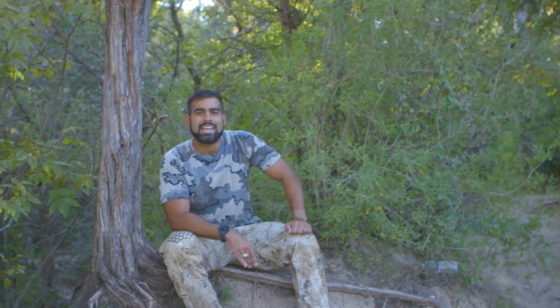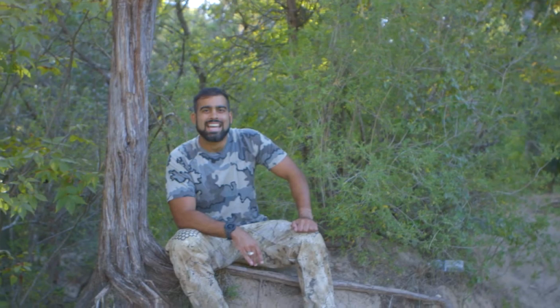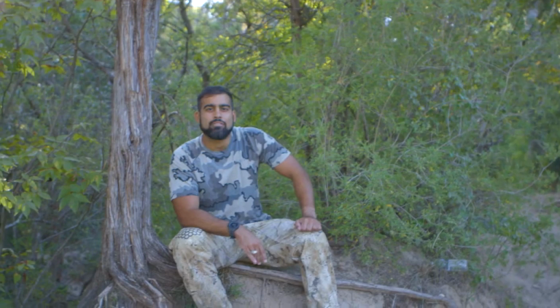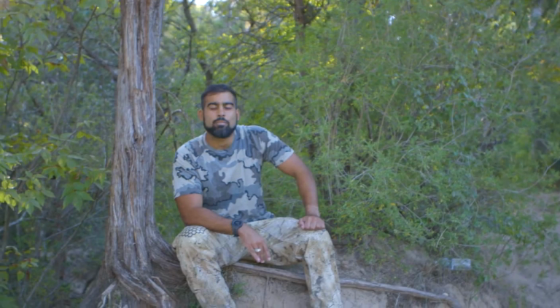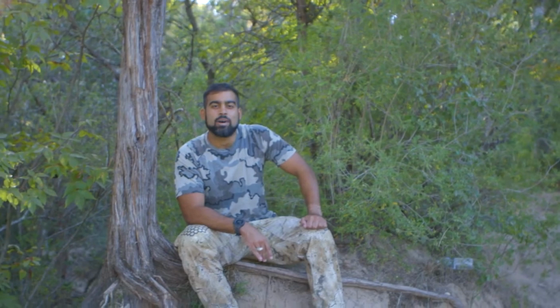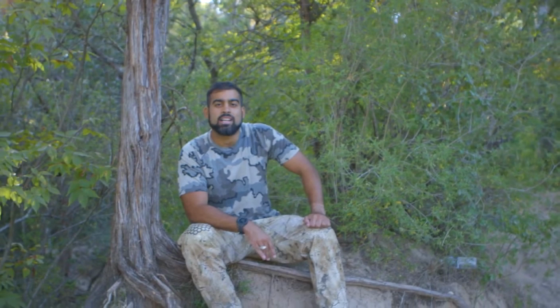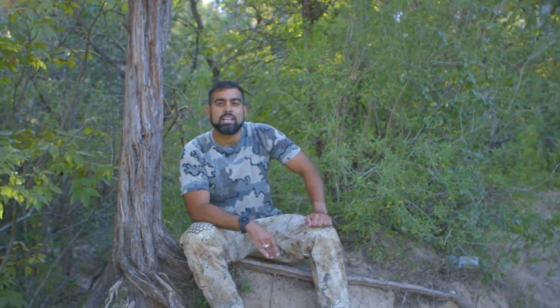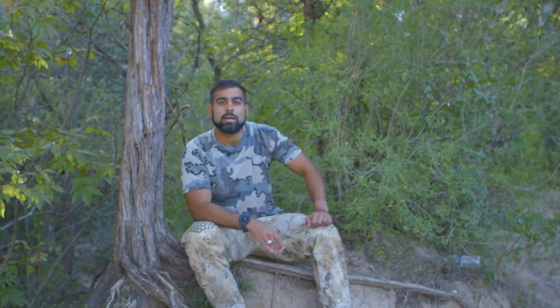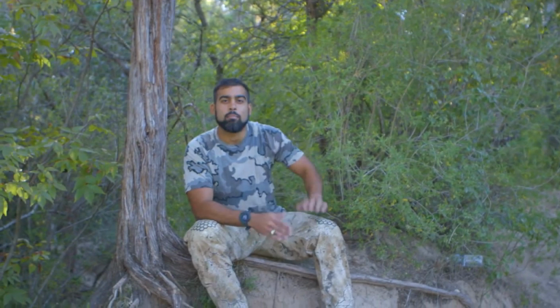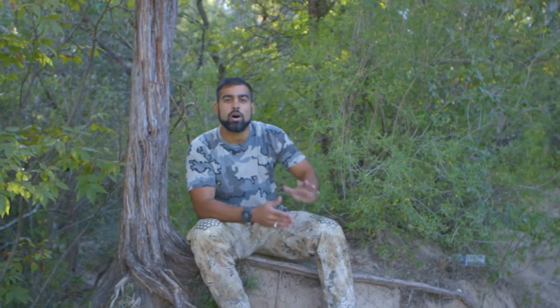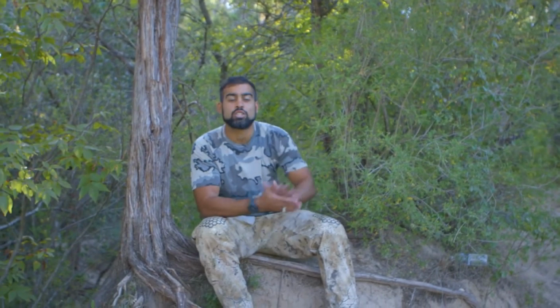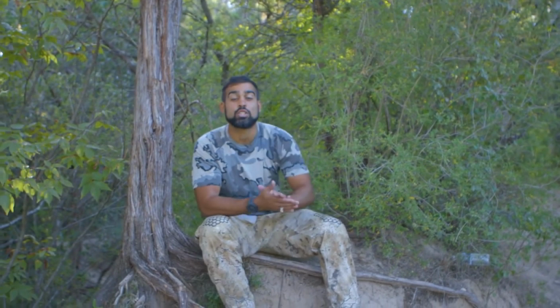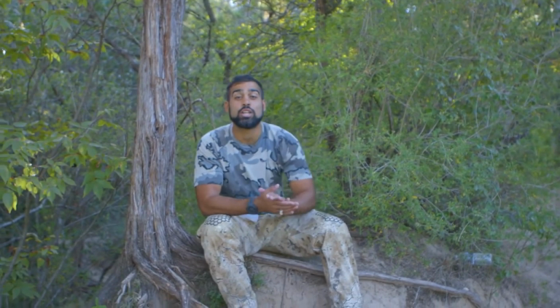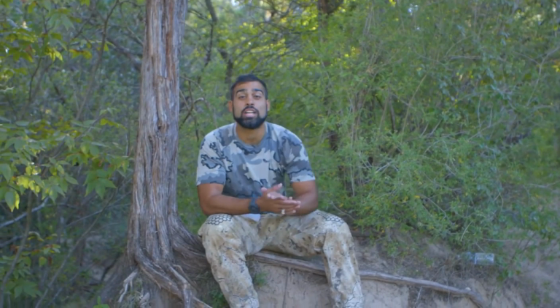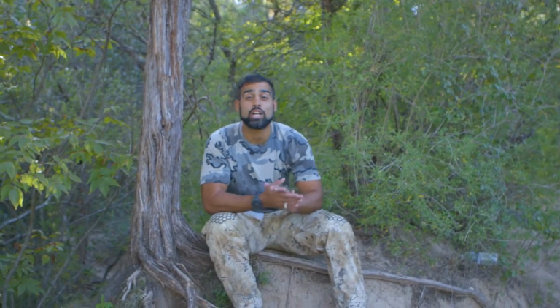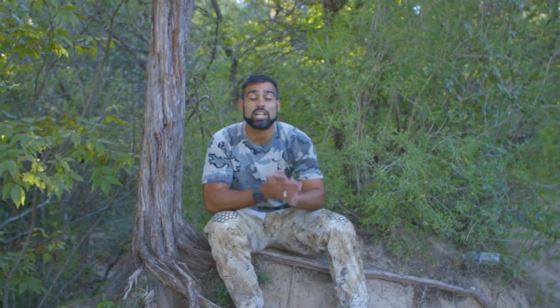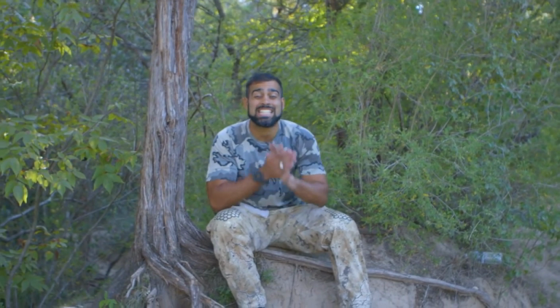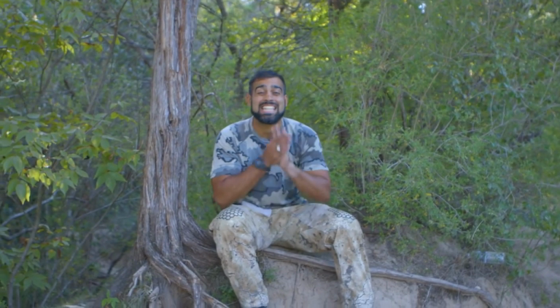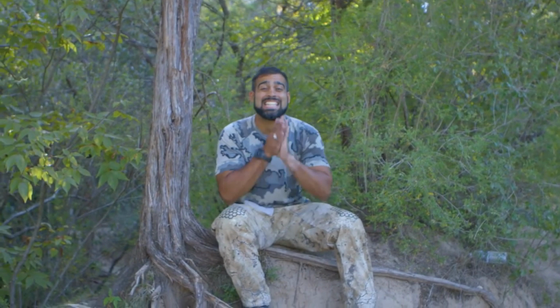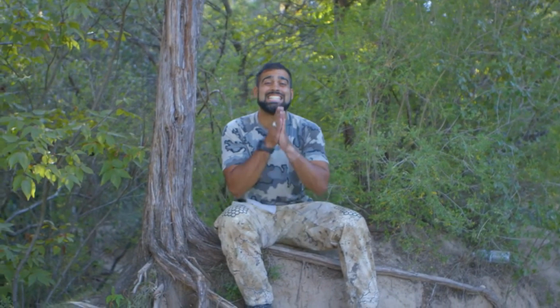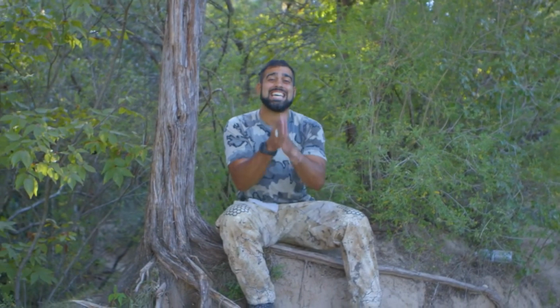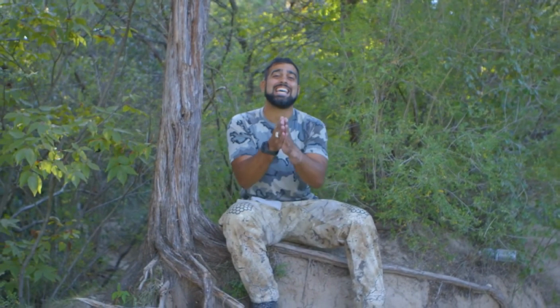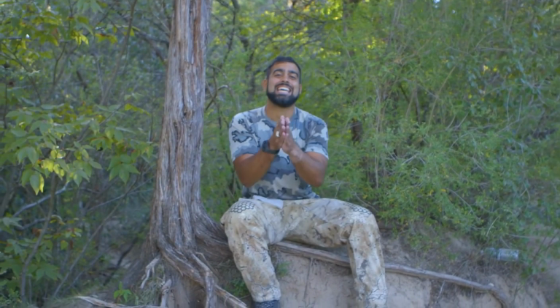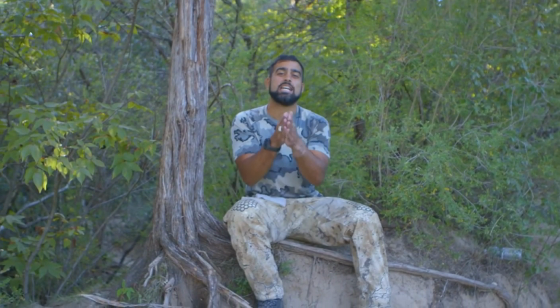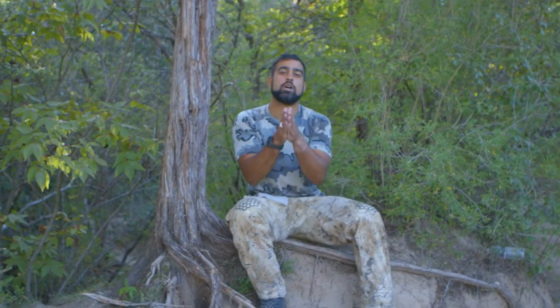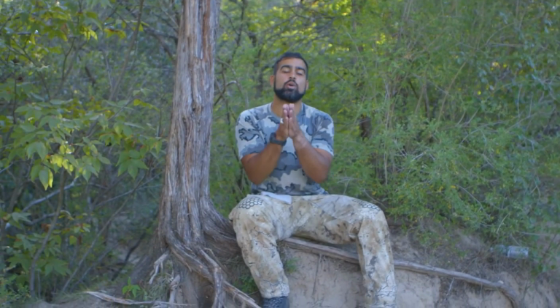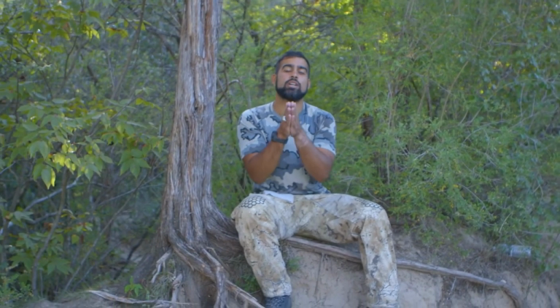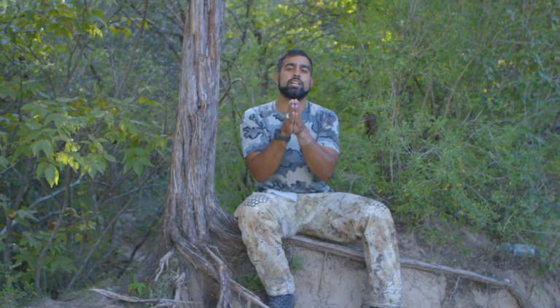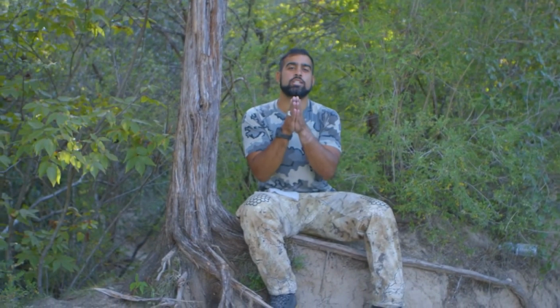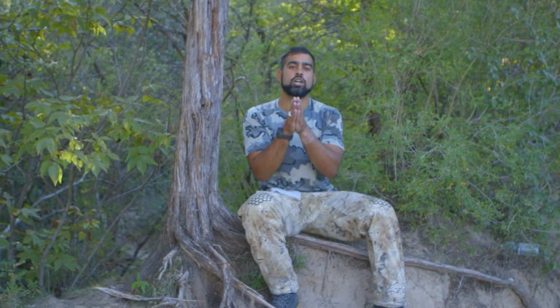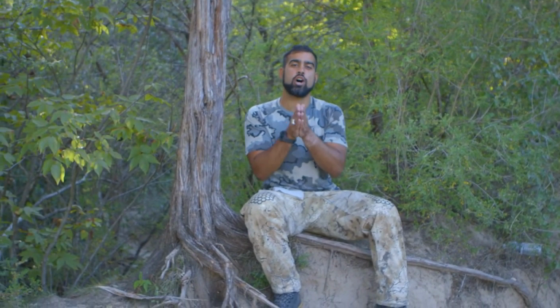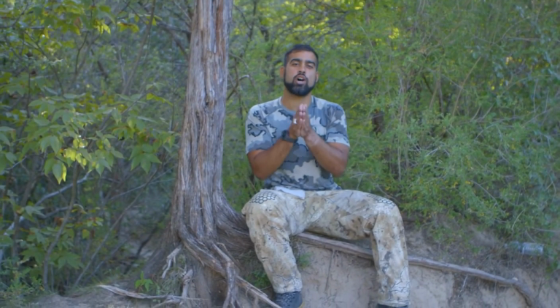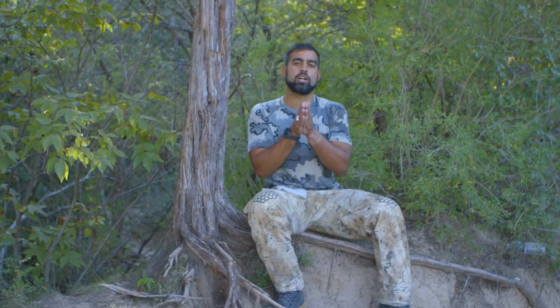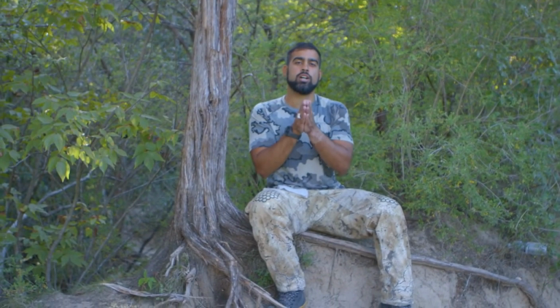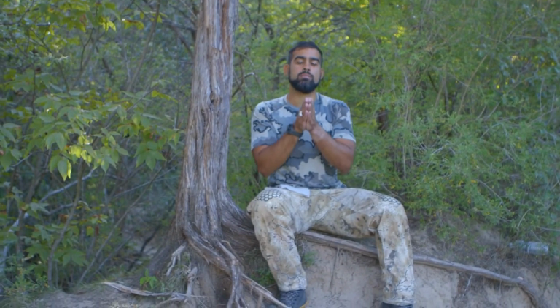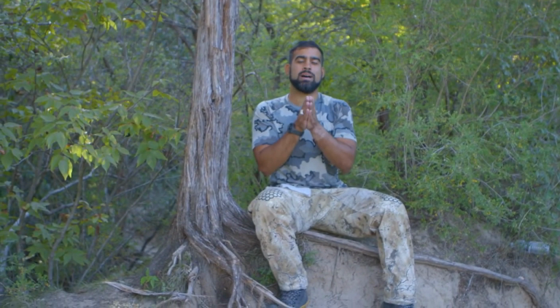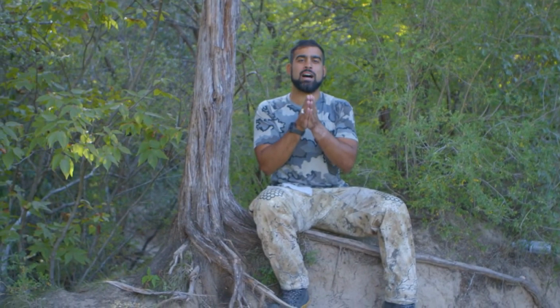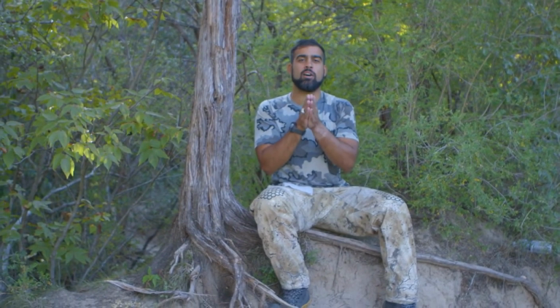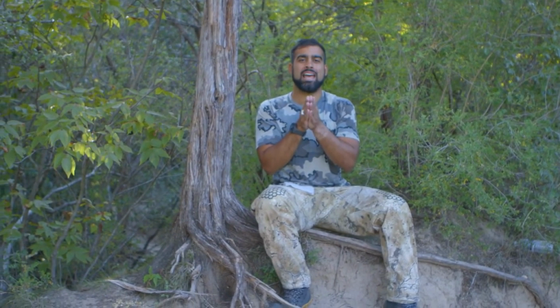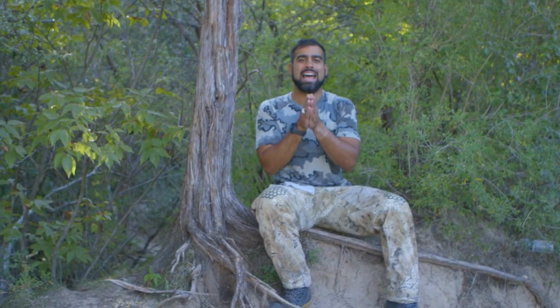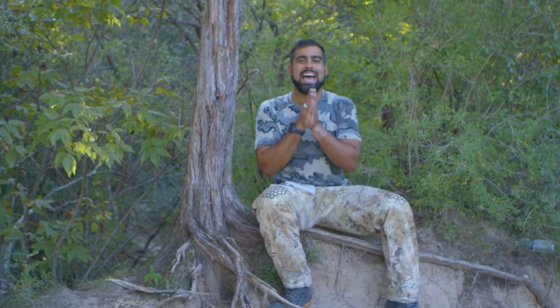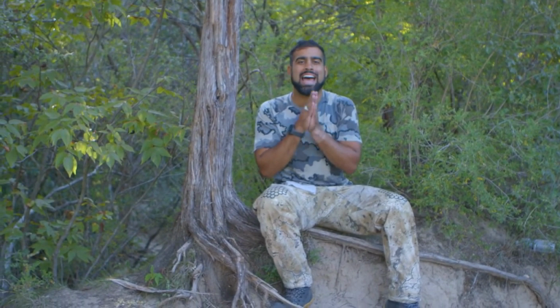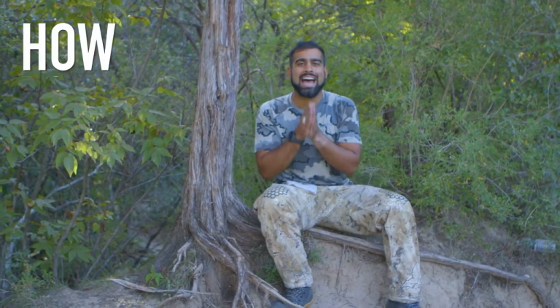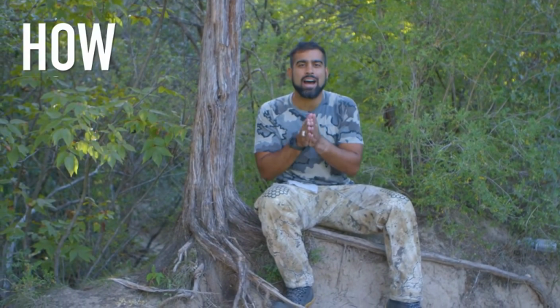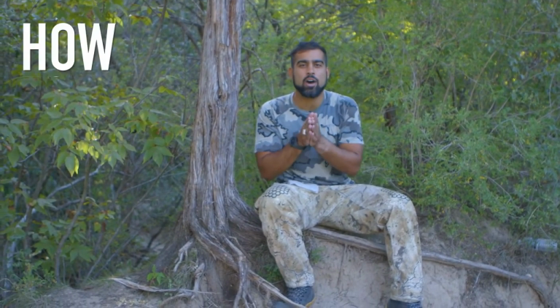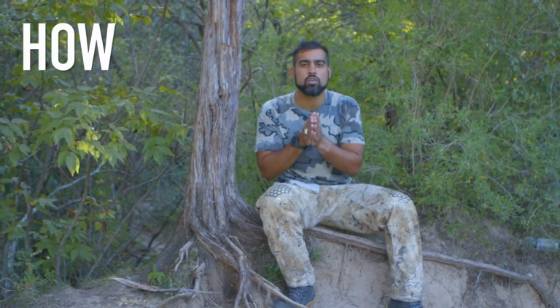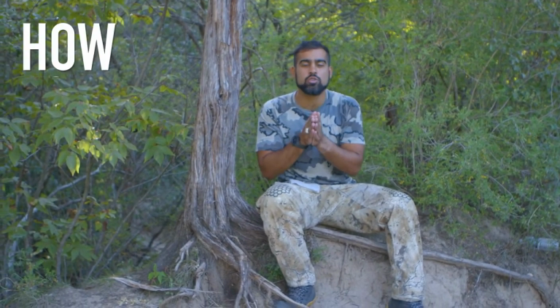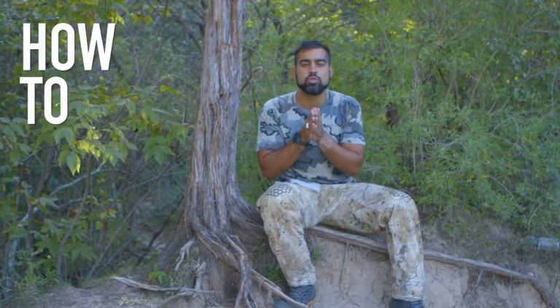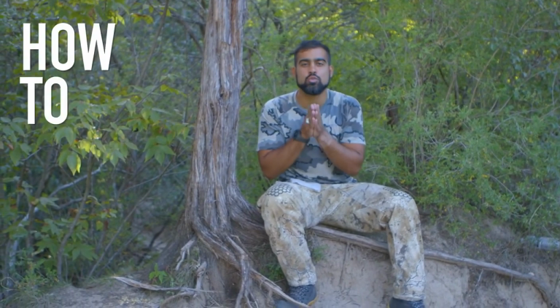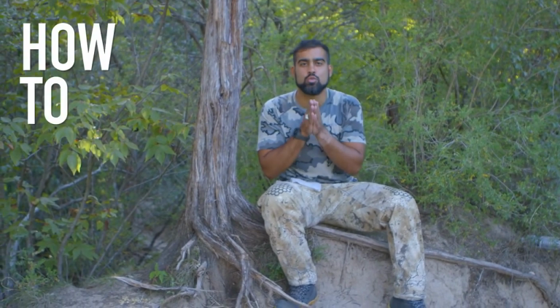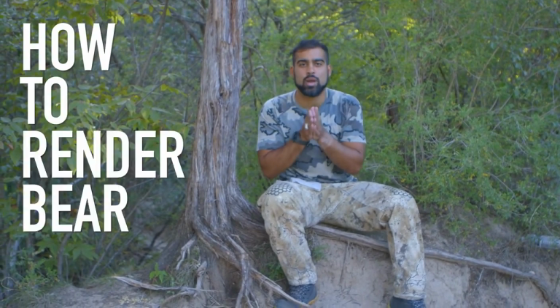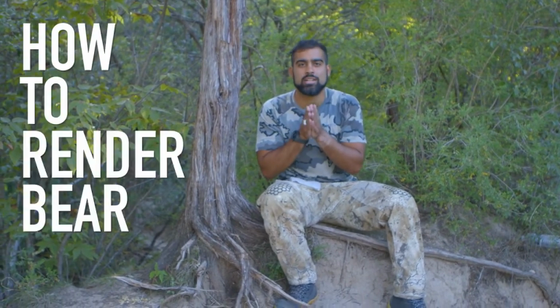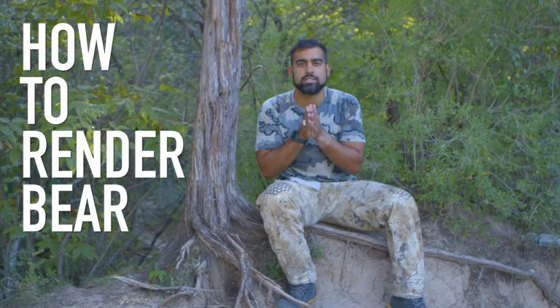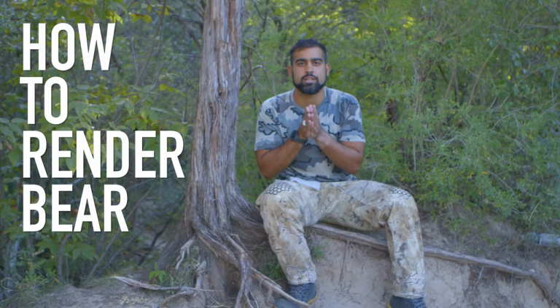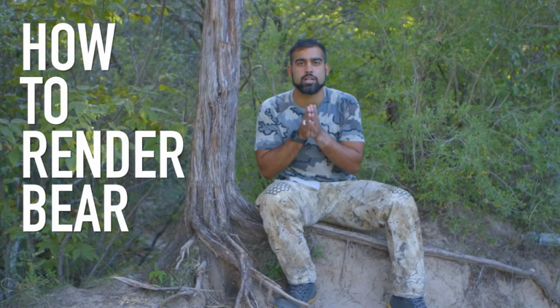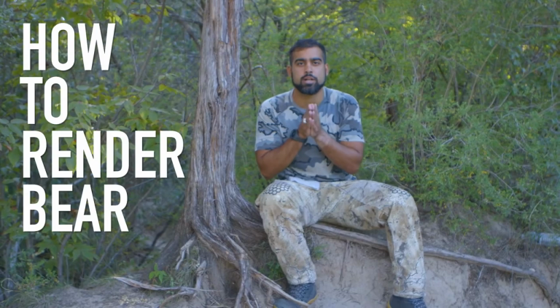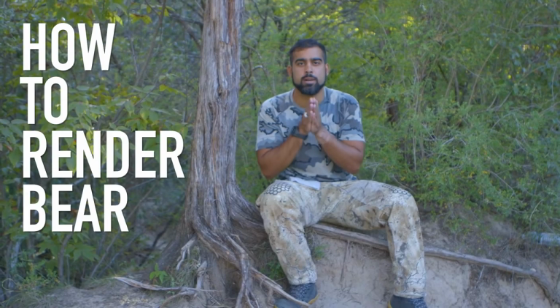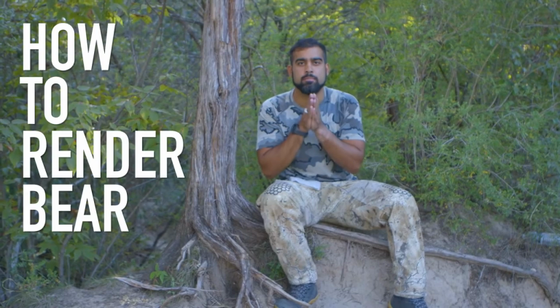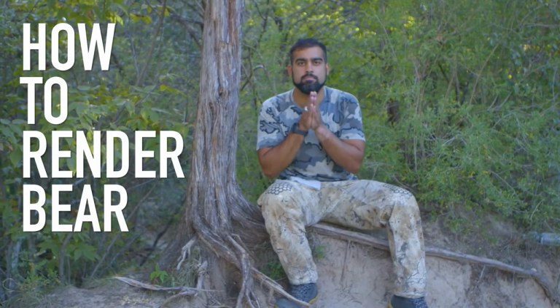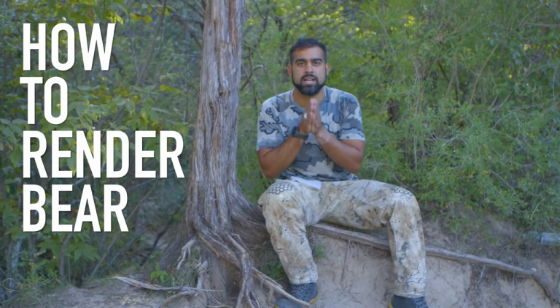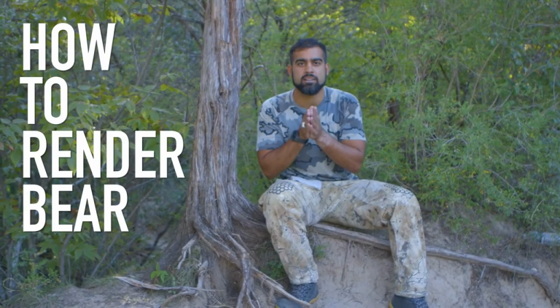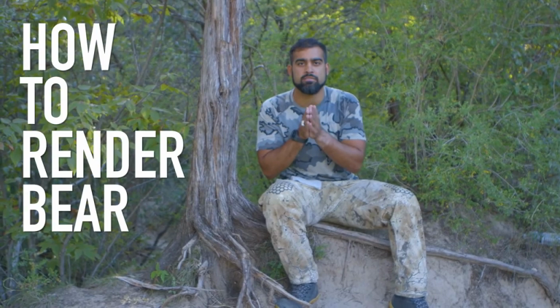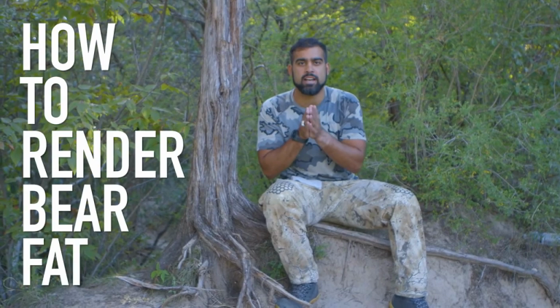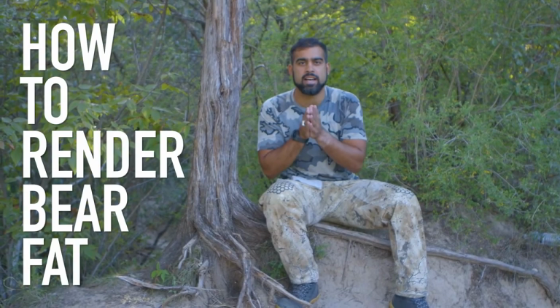Hey everybody, Mansell here, and today we're going to talk about how to render bear fat.